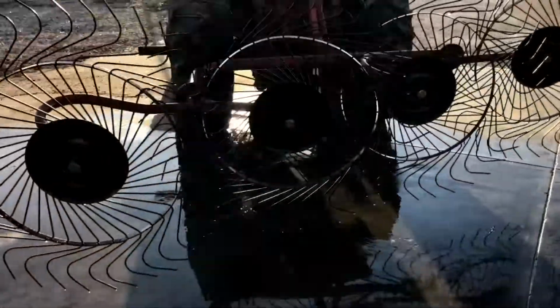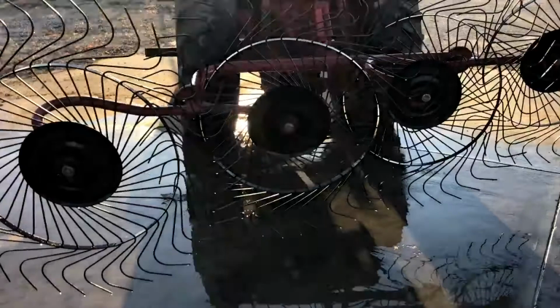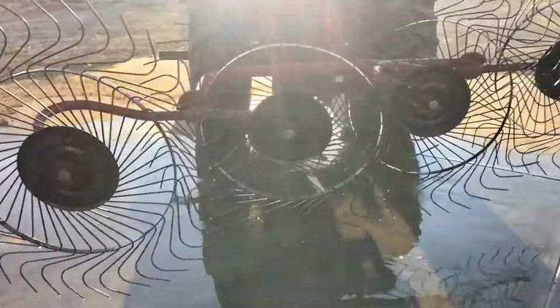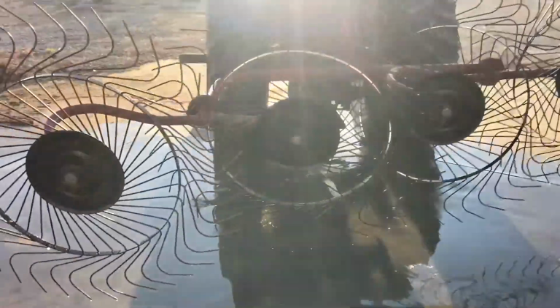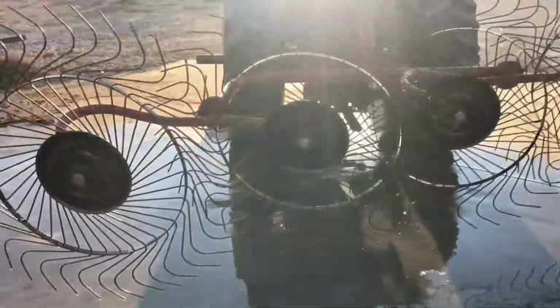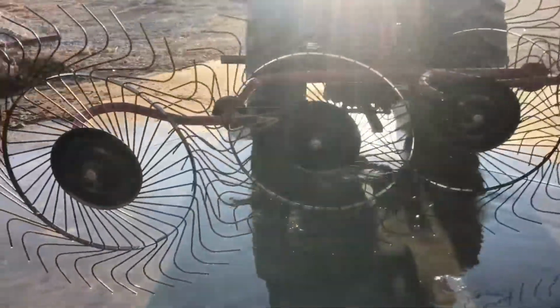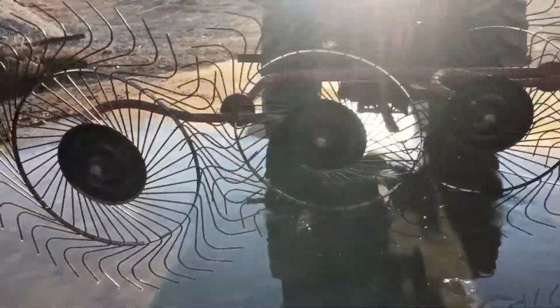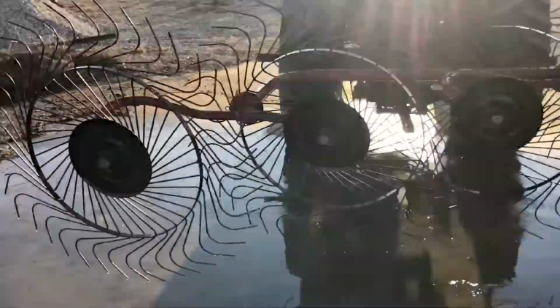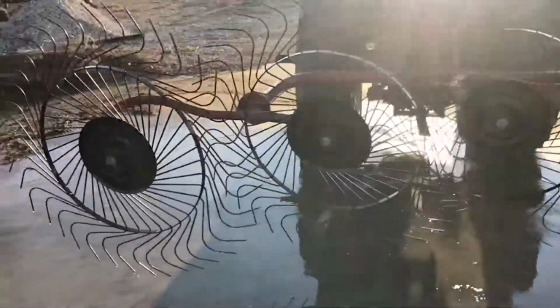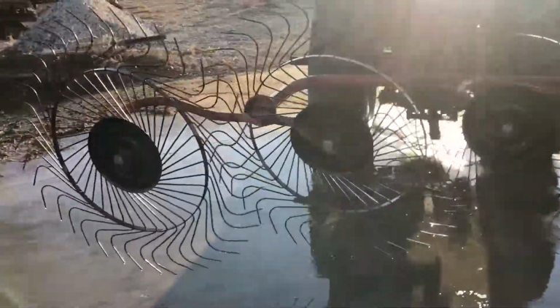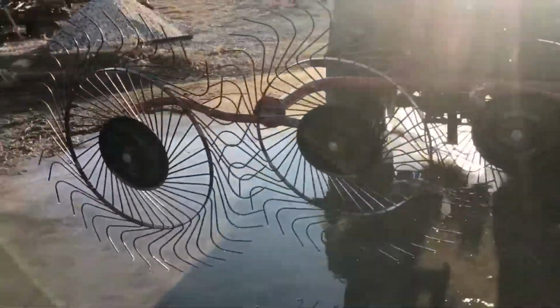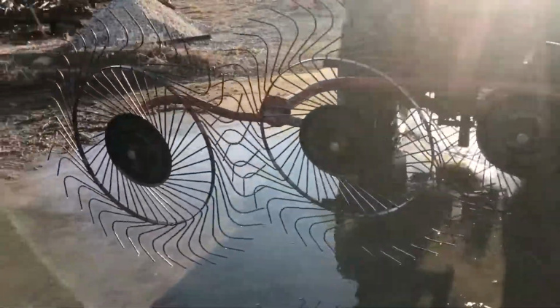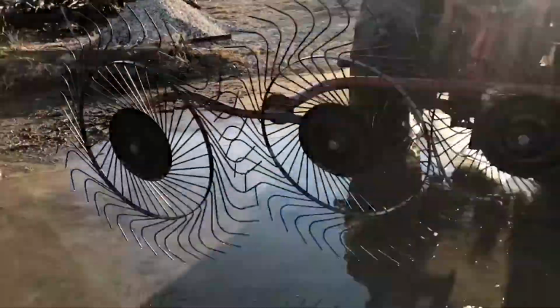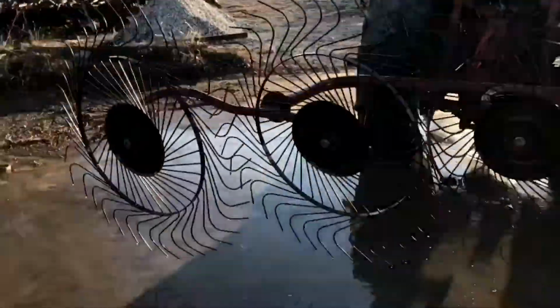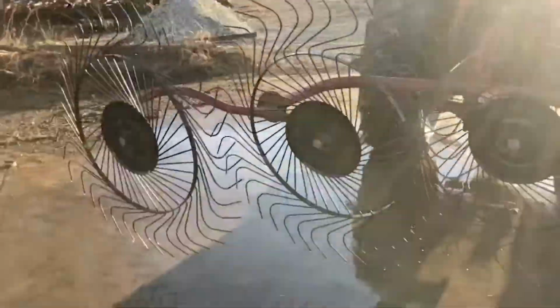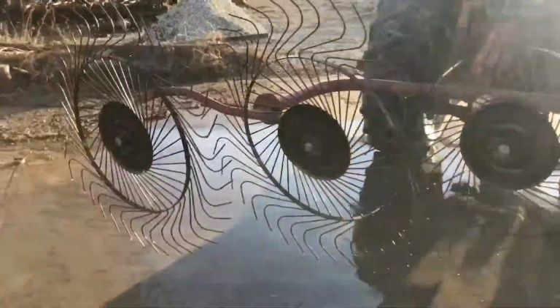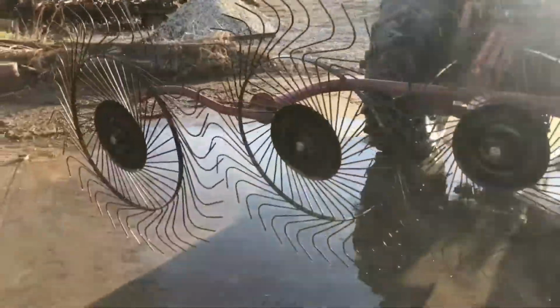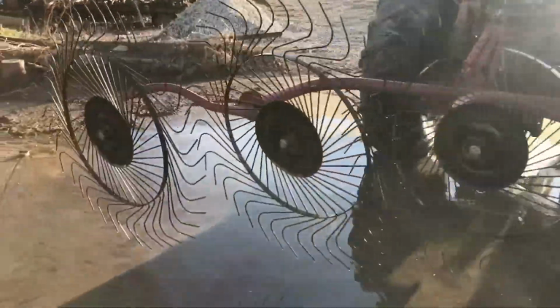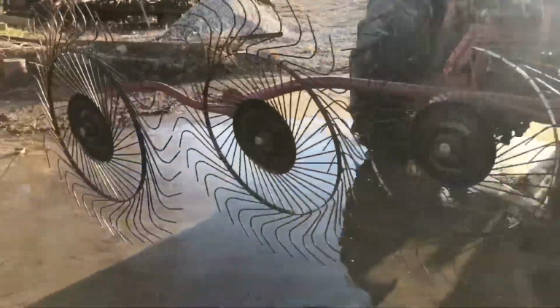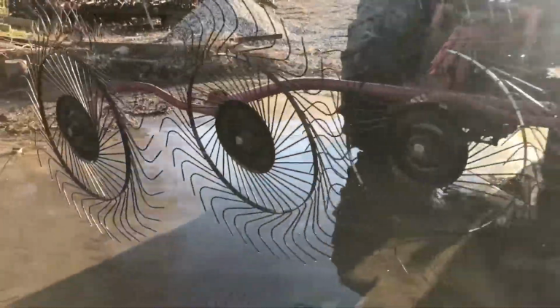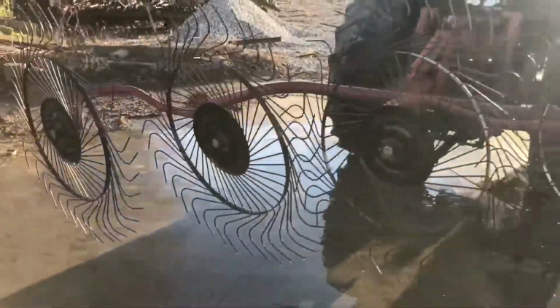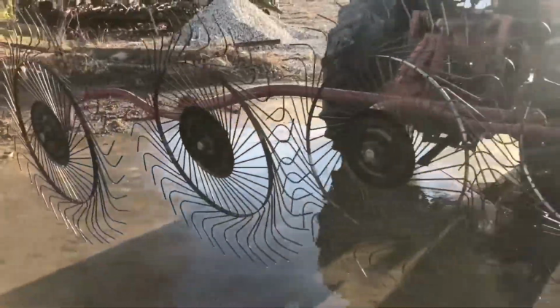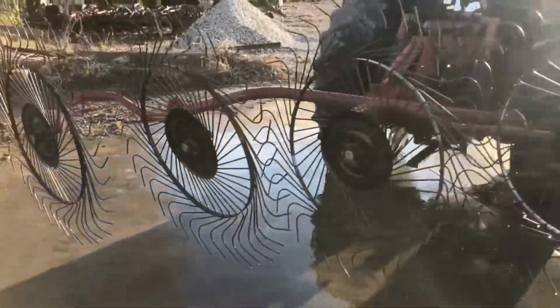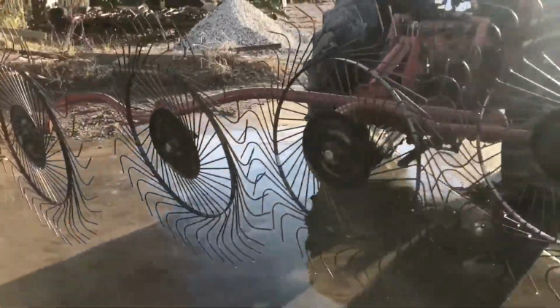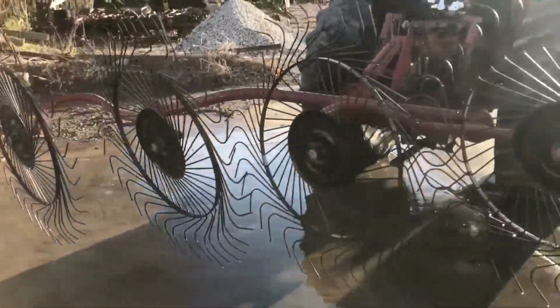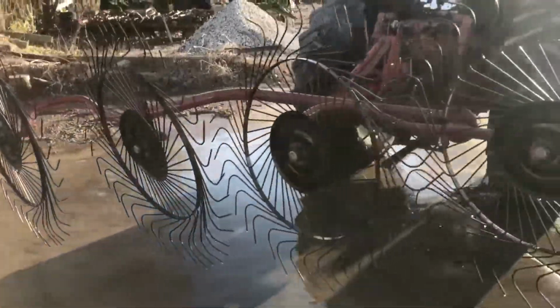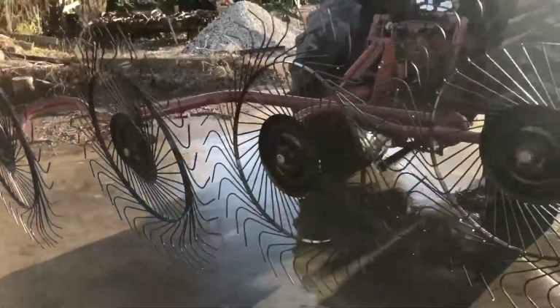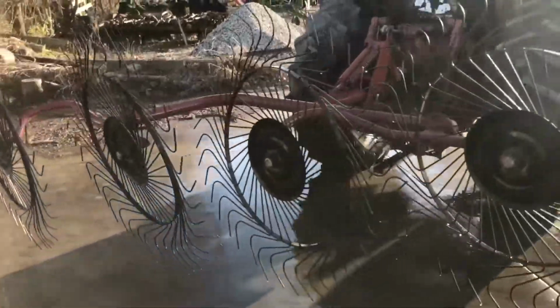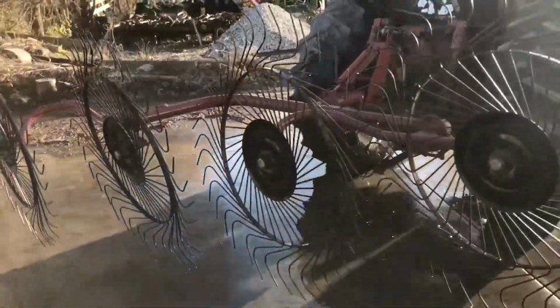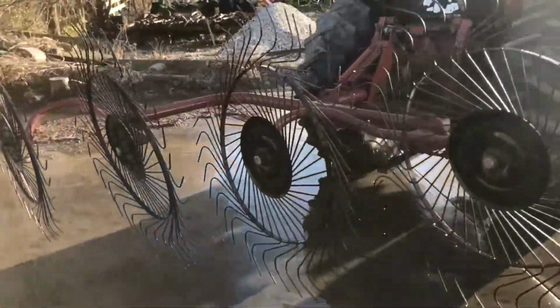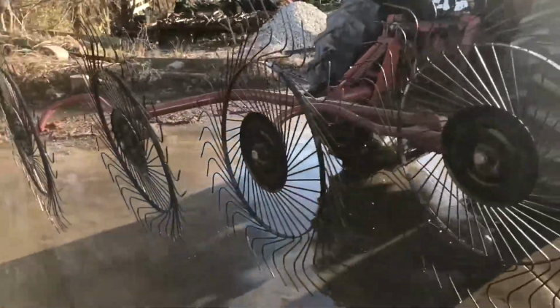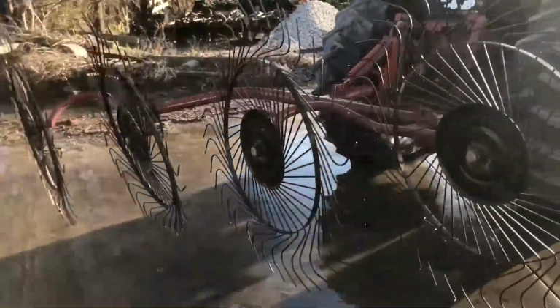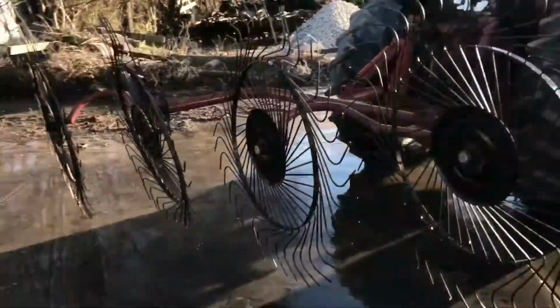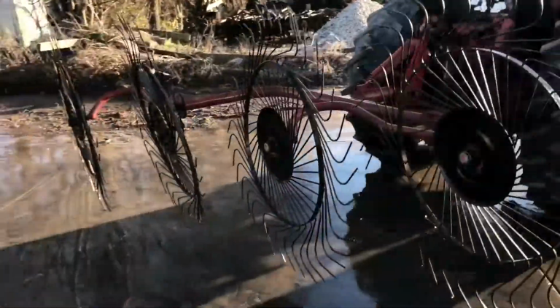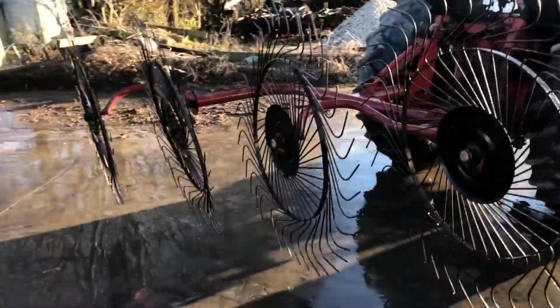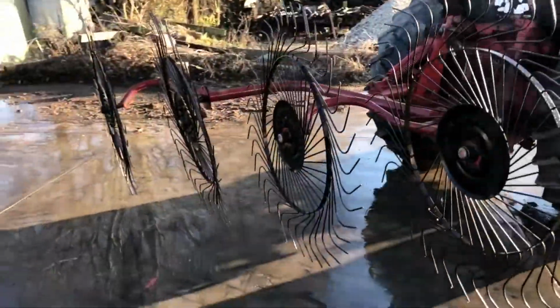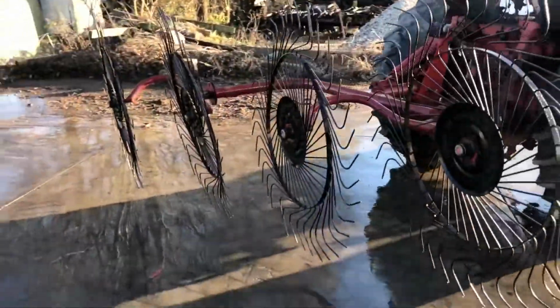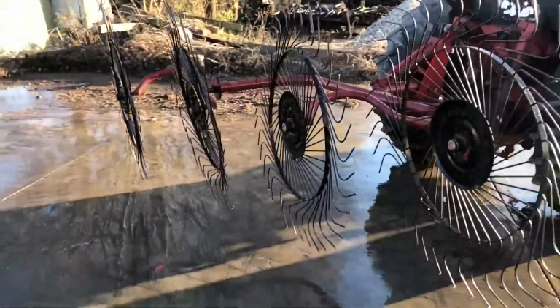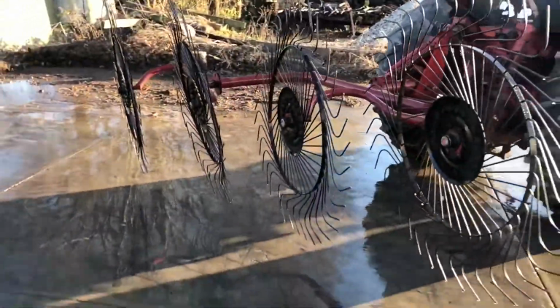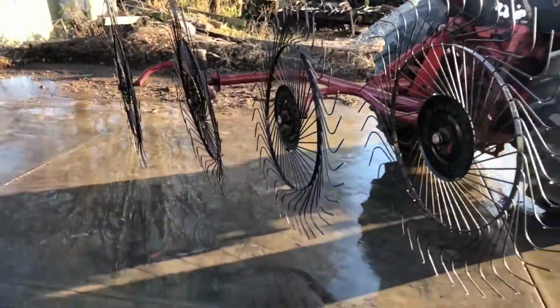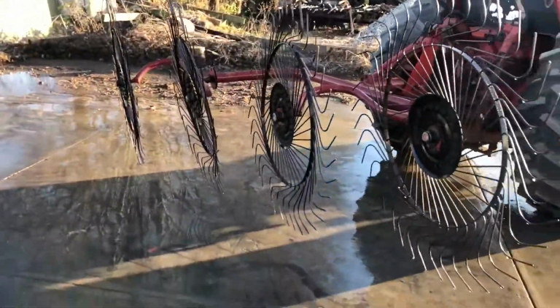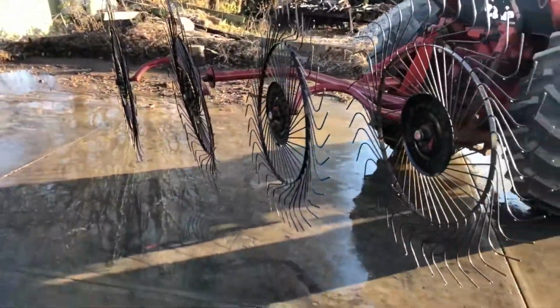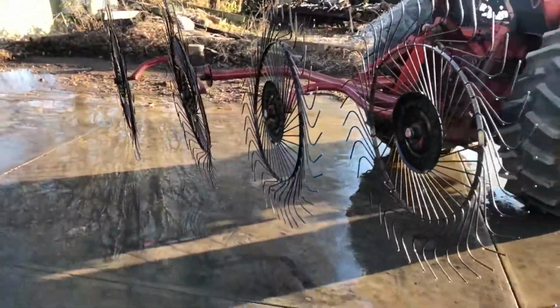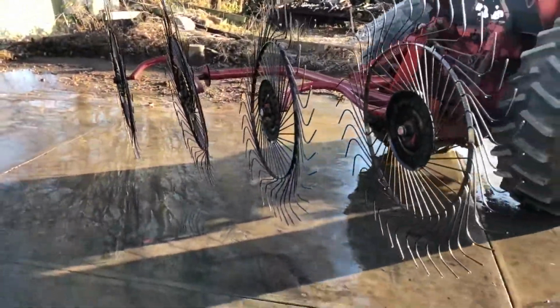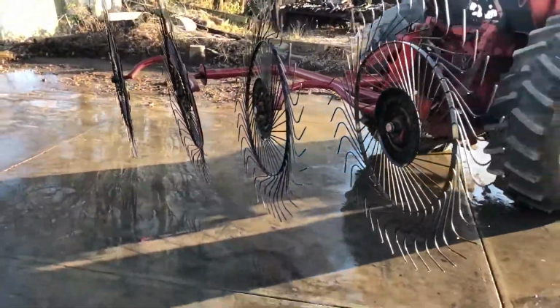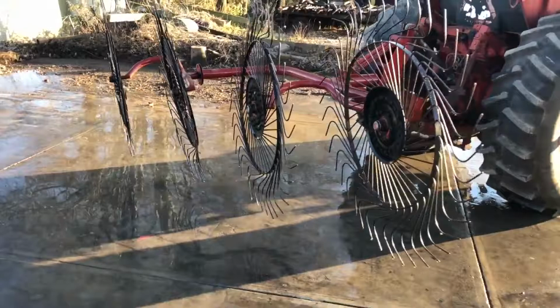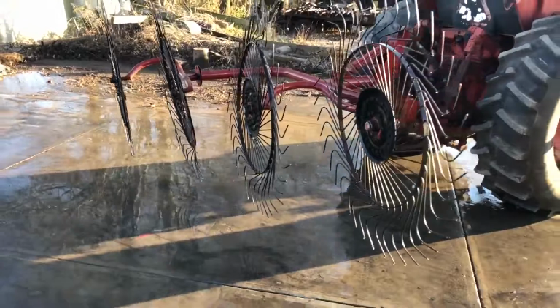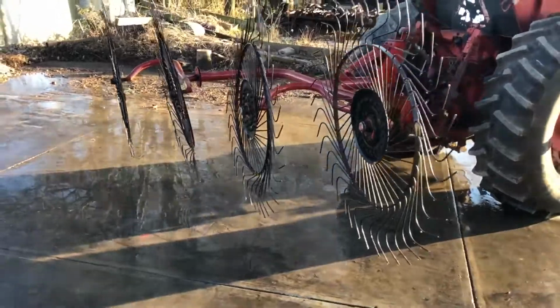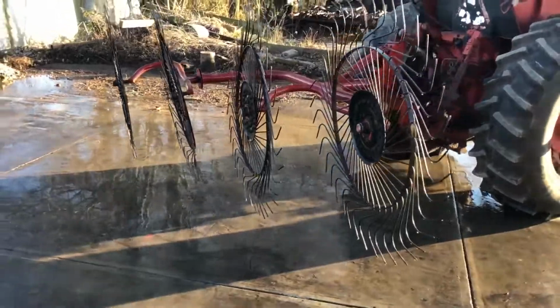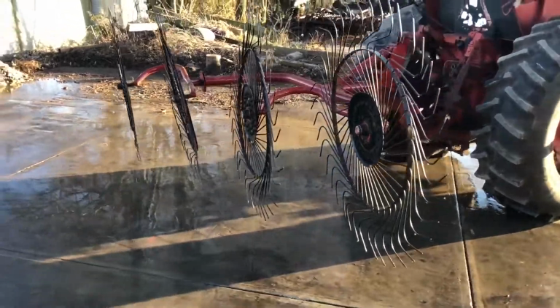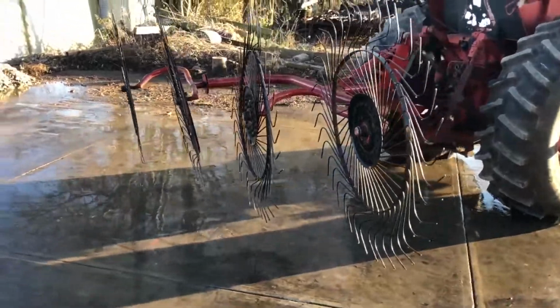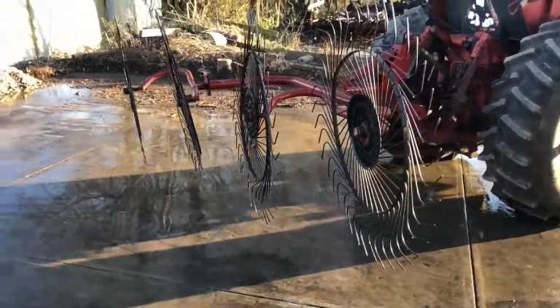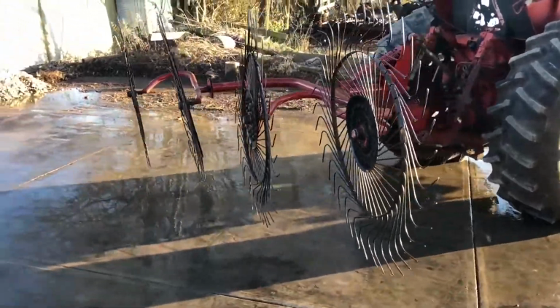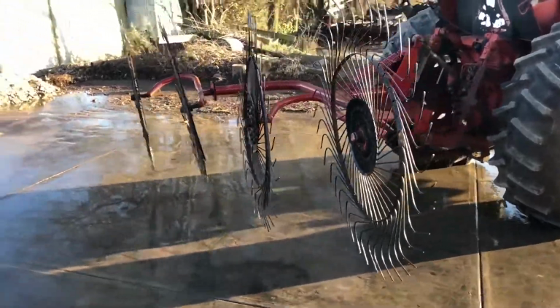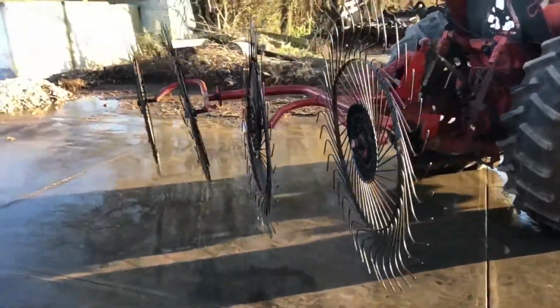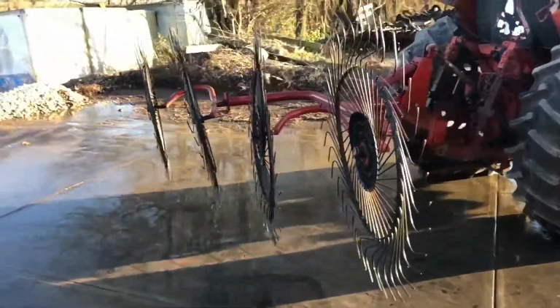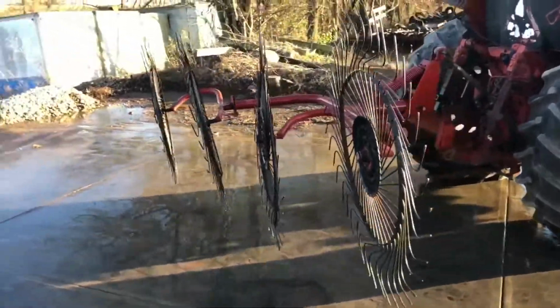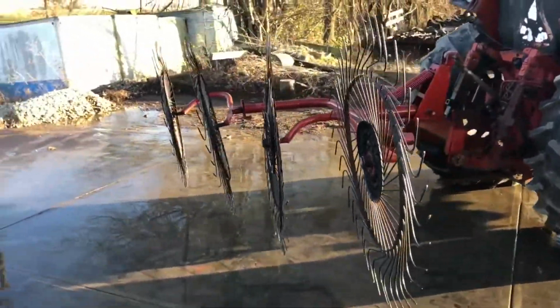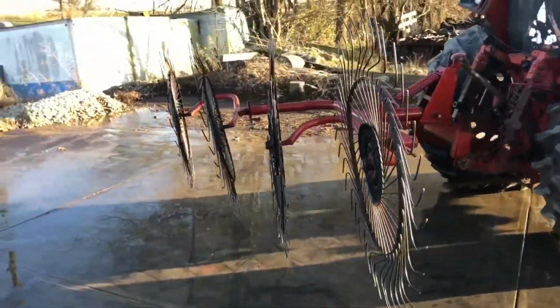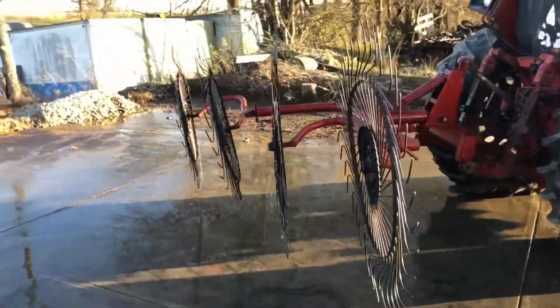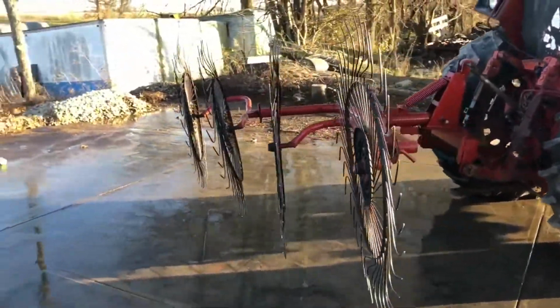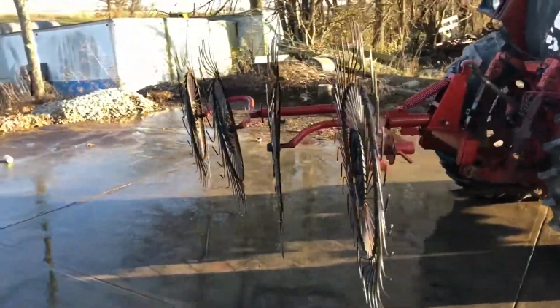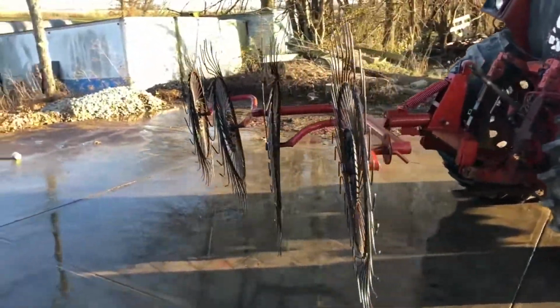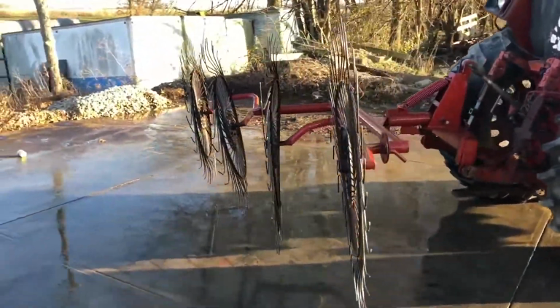It's a three-point hitch four-wheel hay rake, overall in pretty nice condition. This is going to be on our lot for sale.